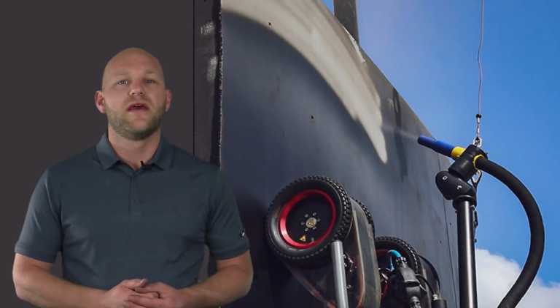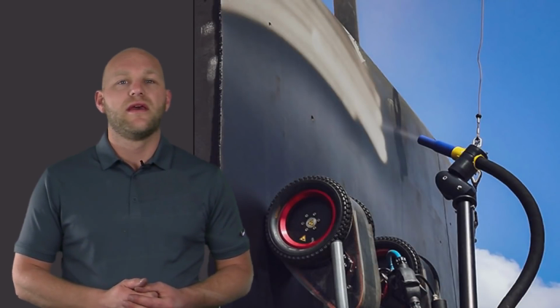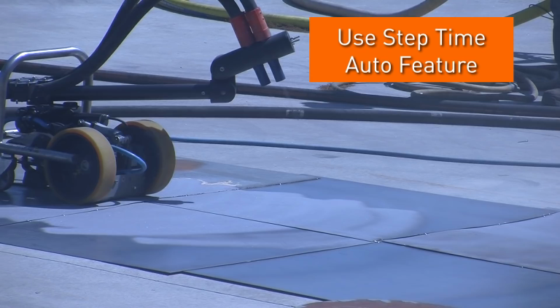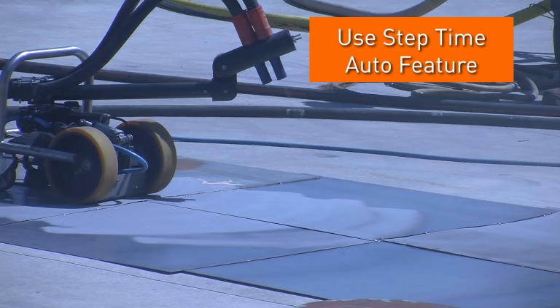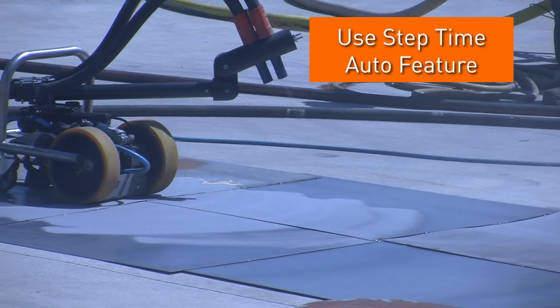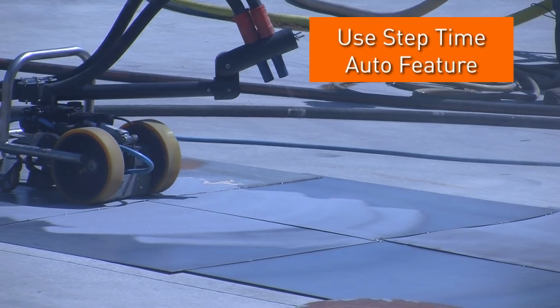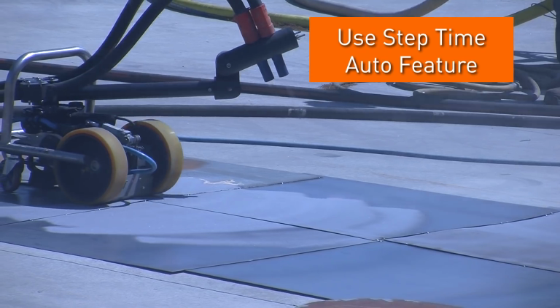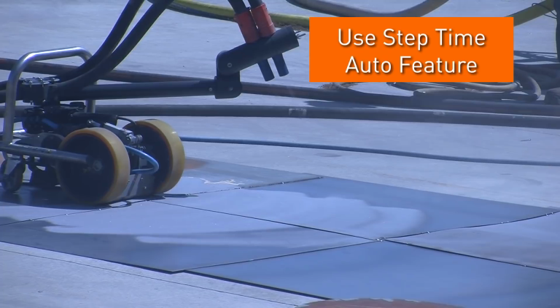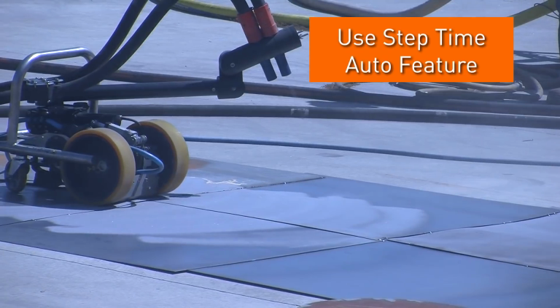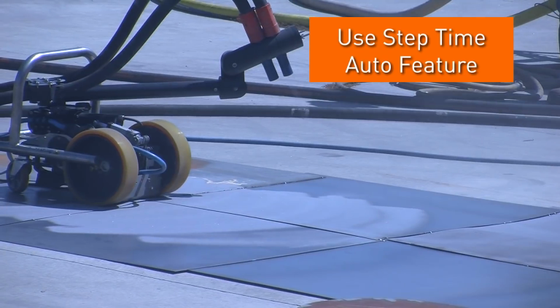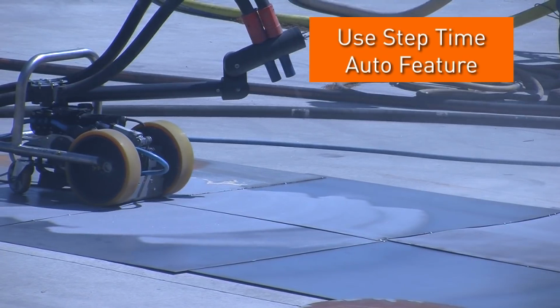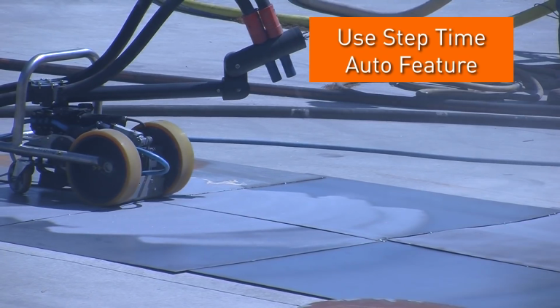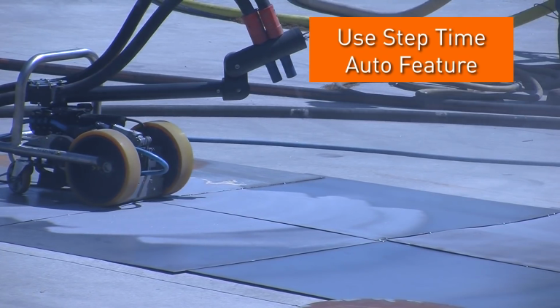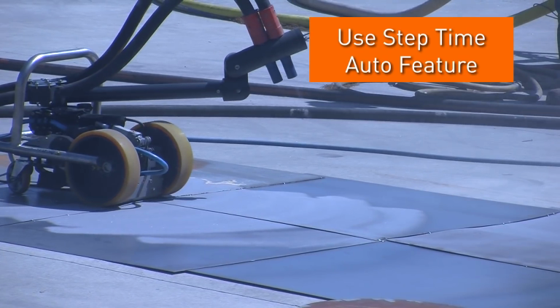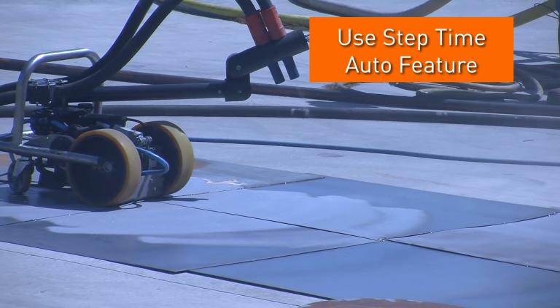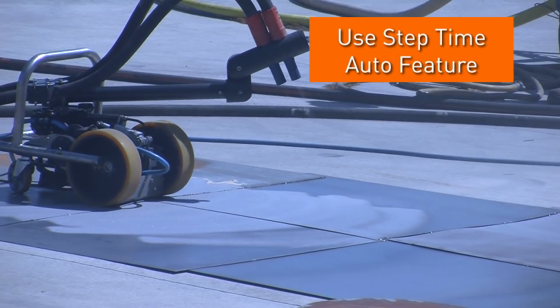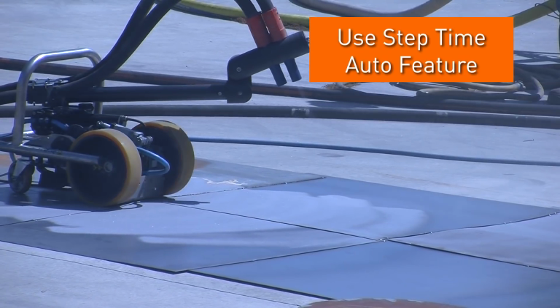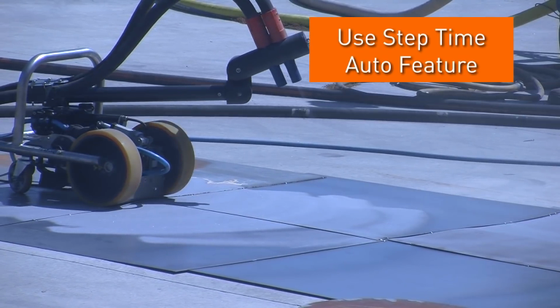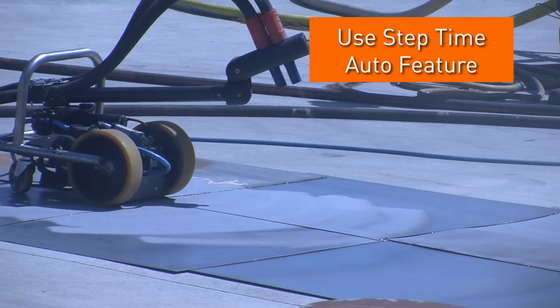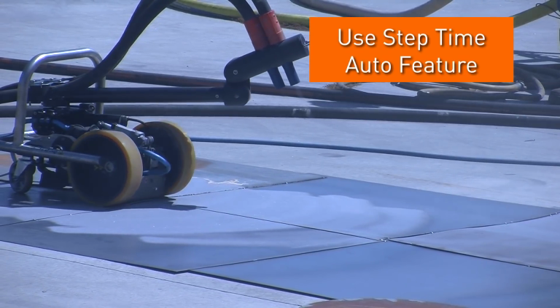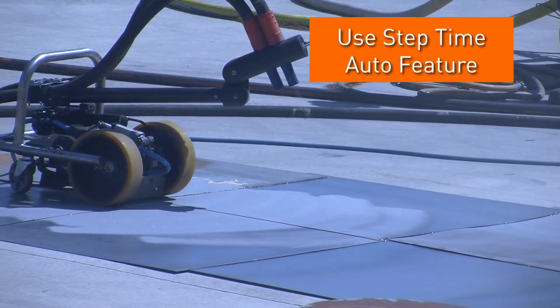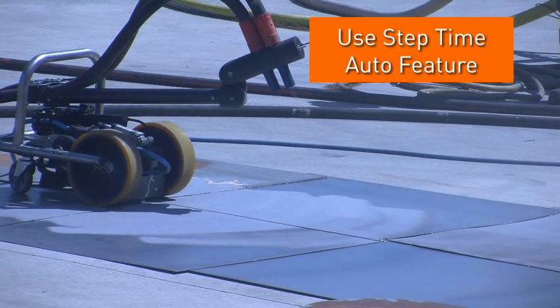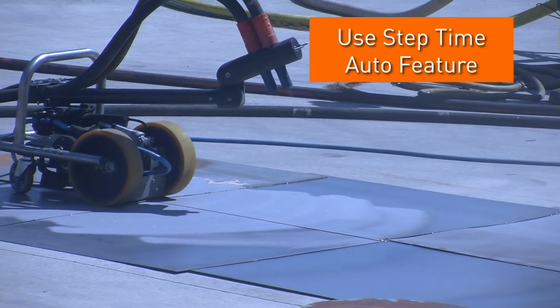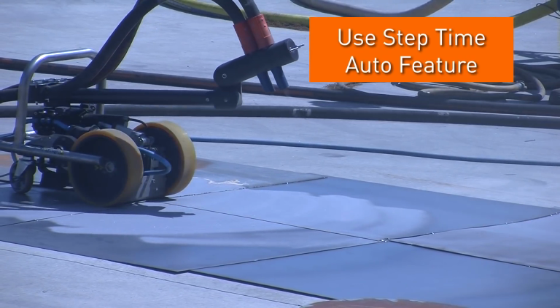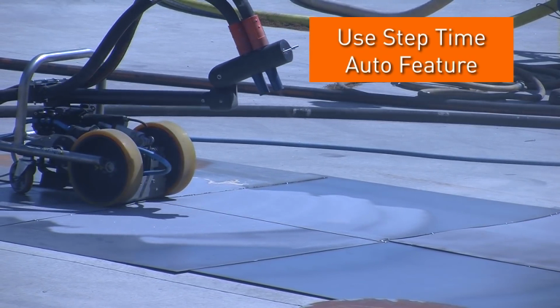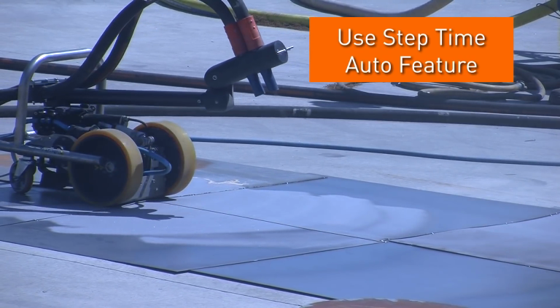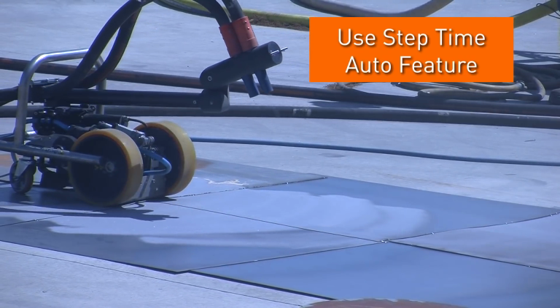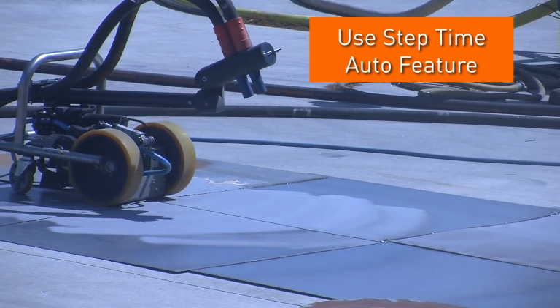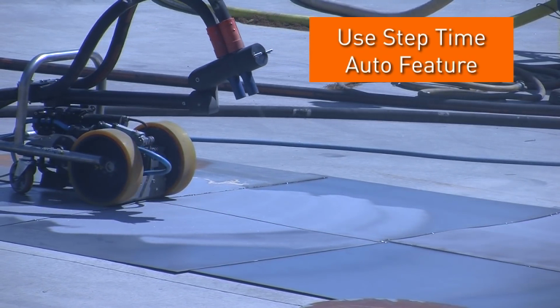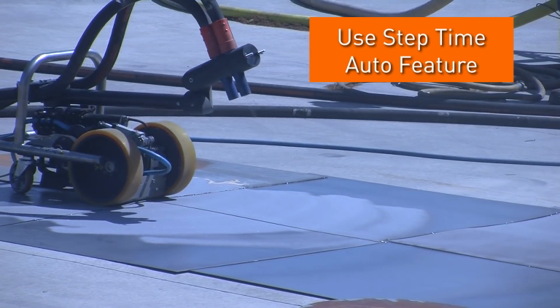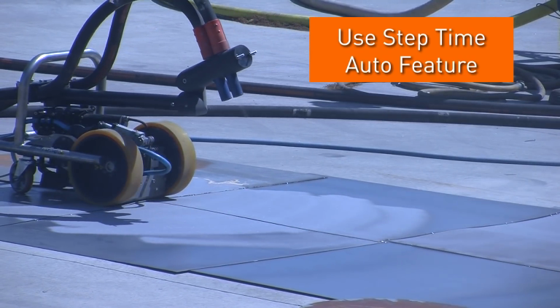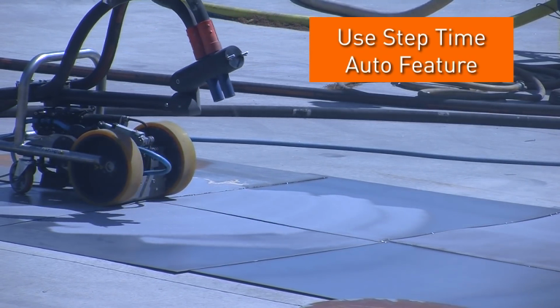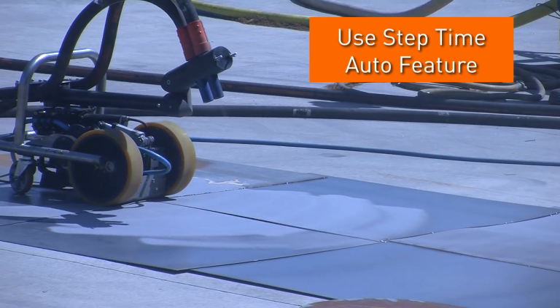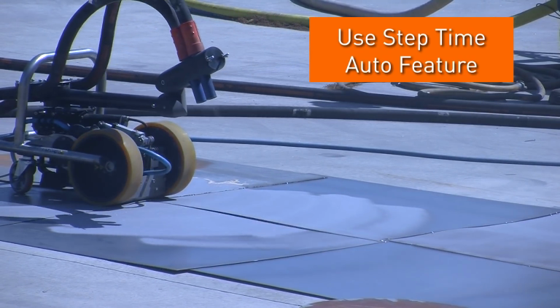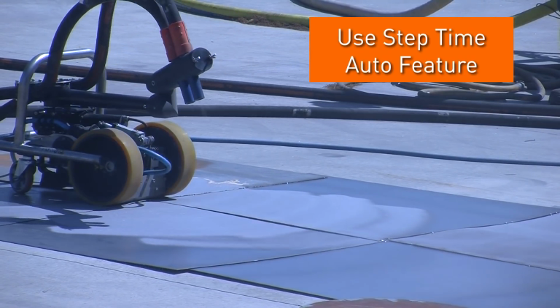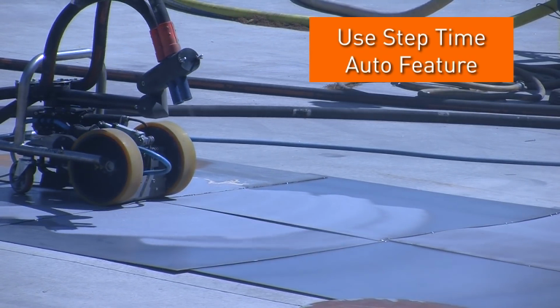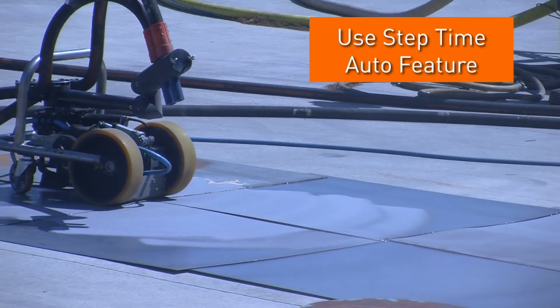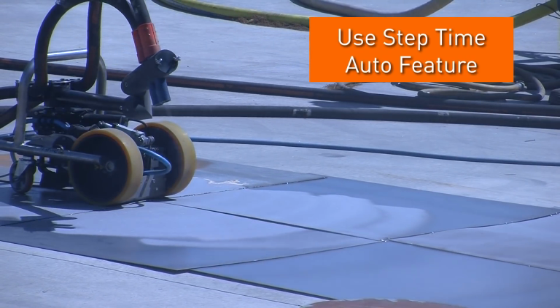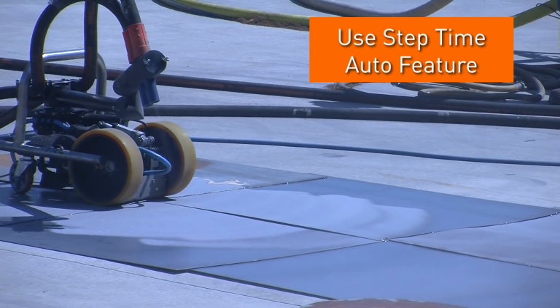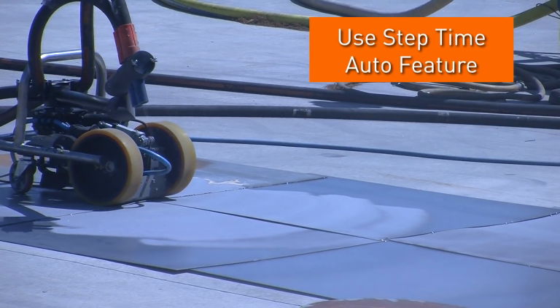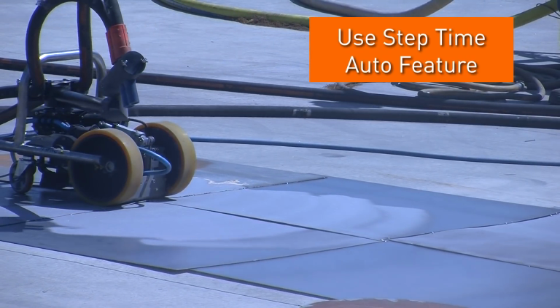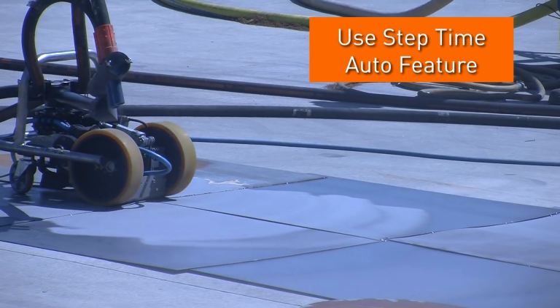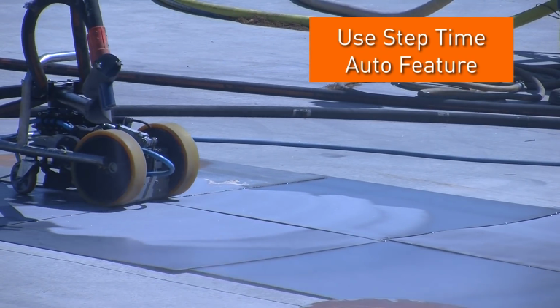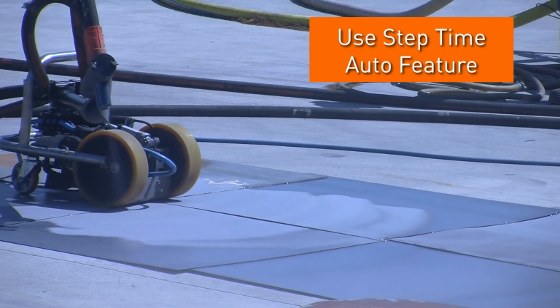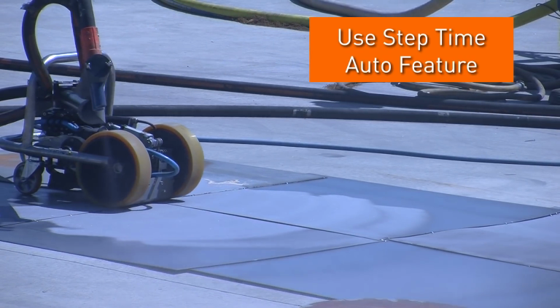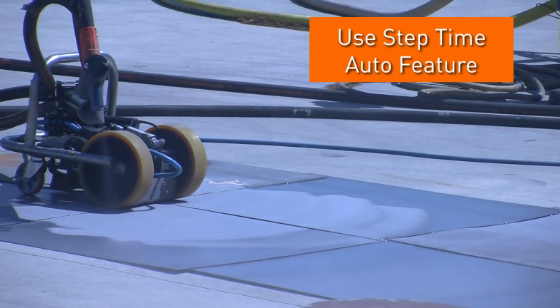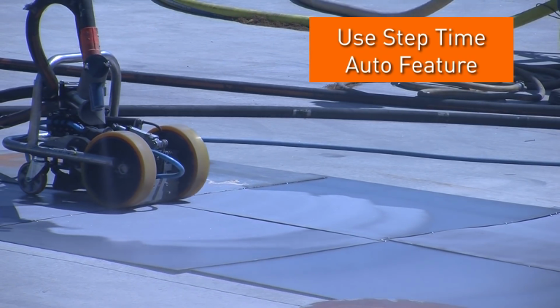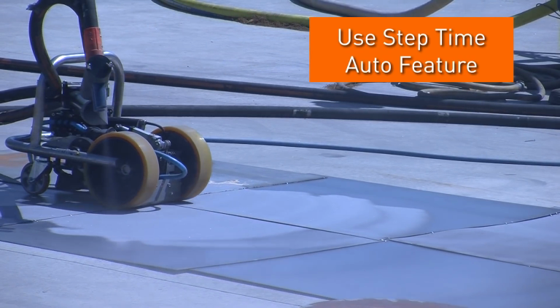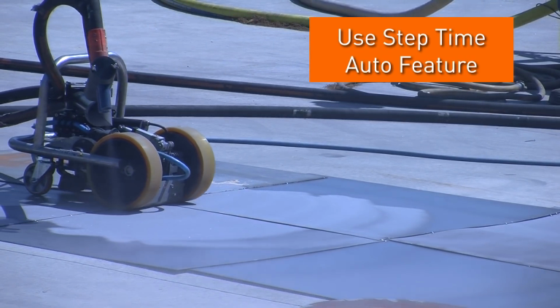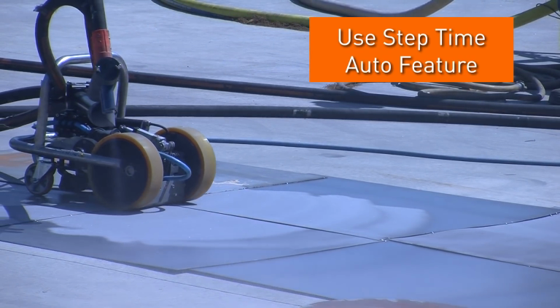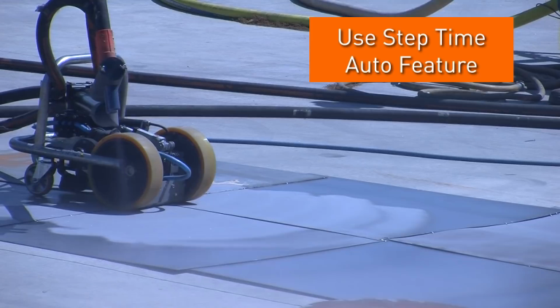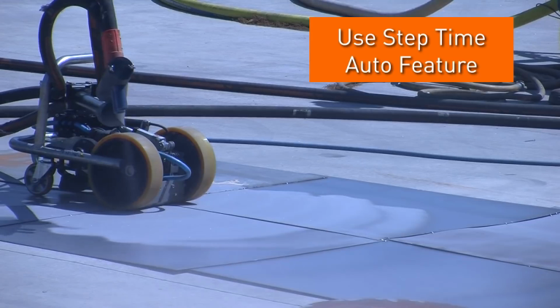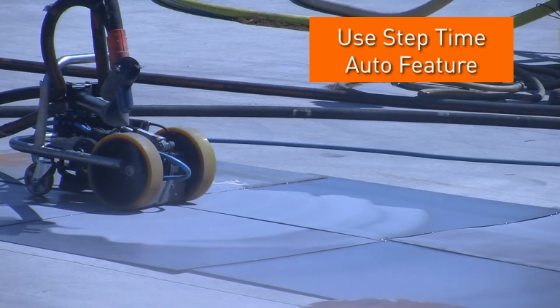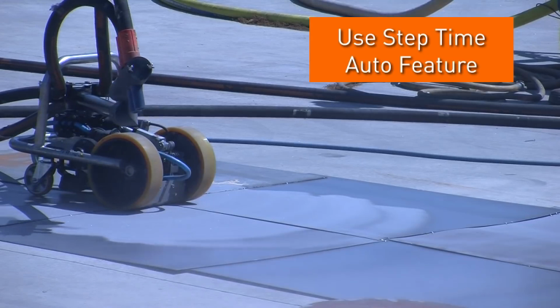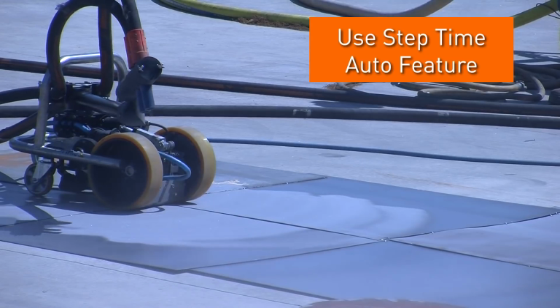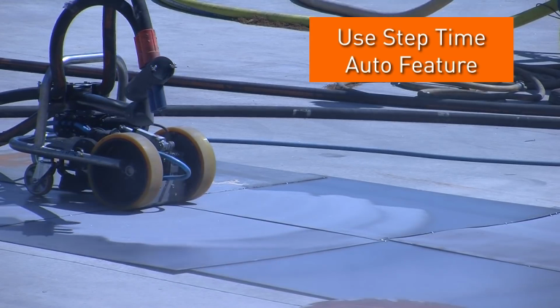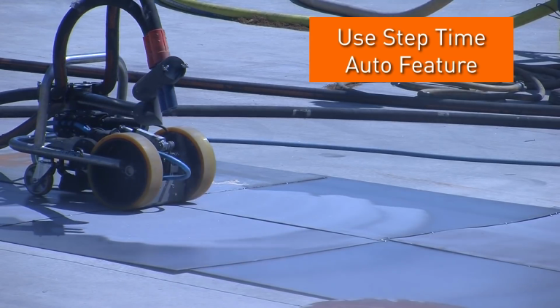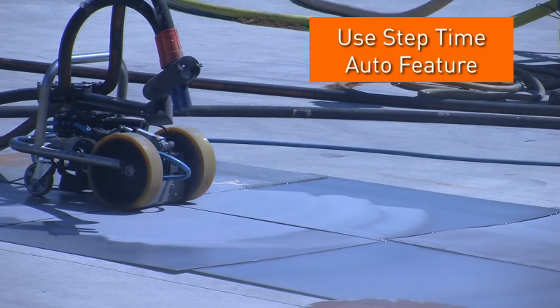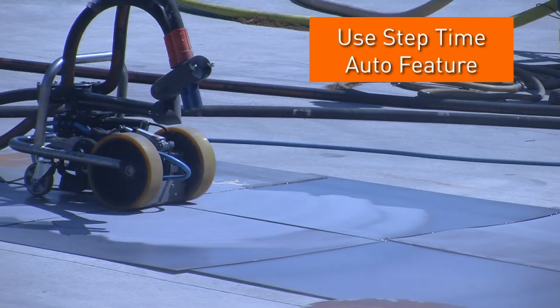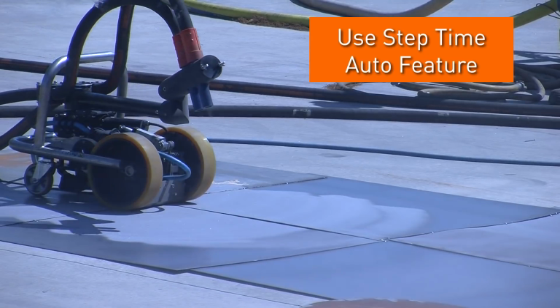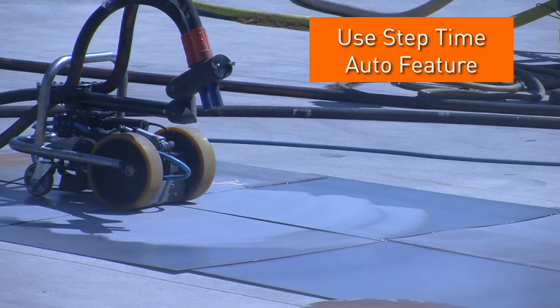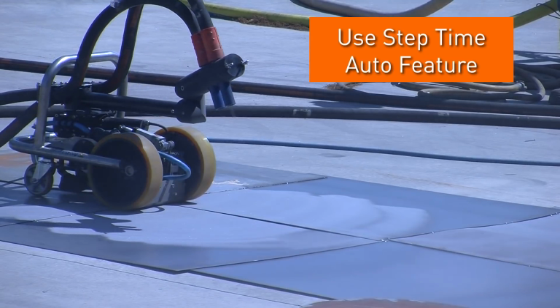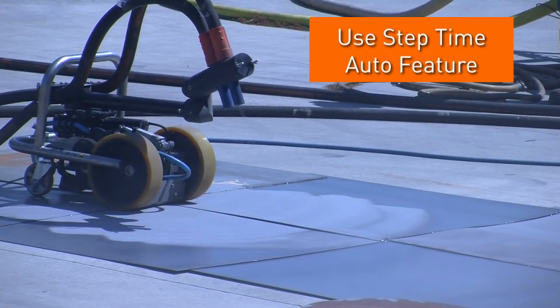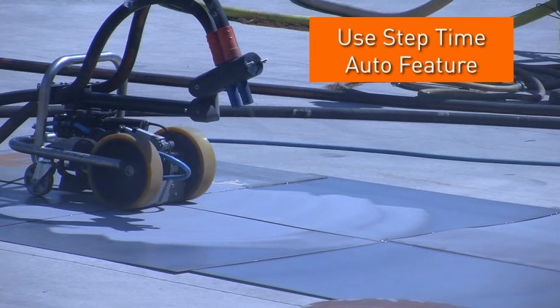We also recommend you use the step time function, which means the robot advances automatically, giving you better control of the blasting.